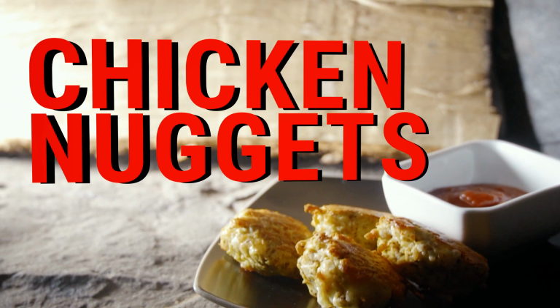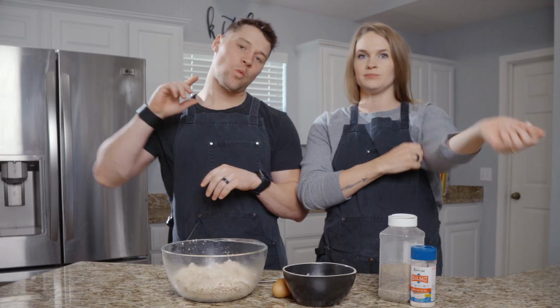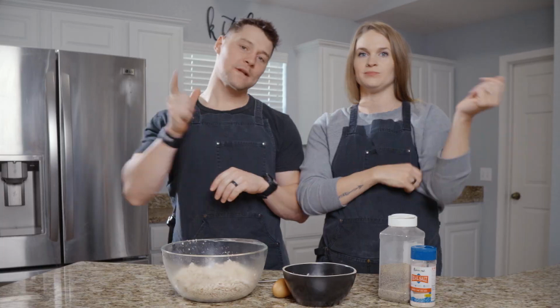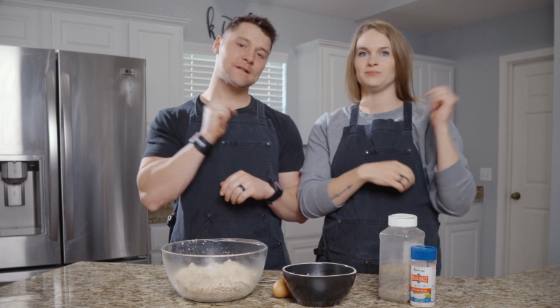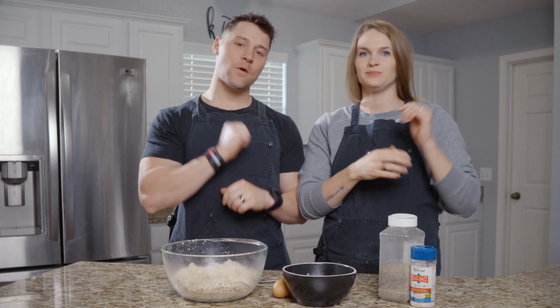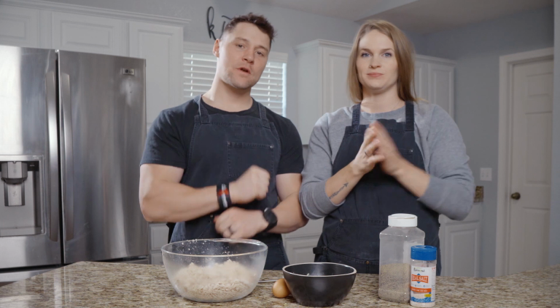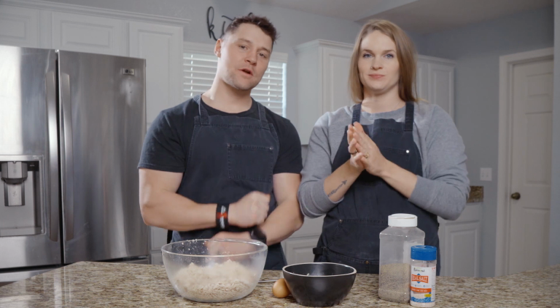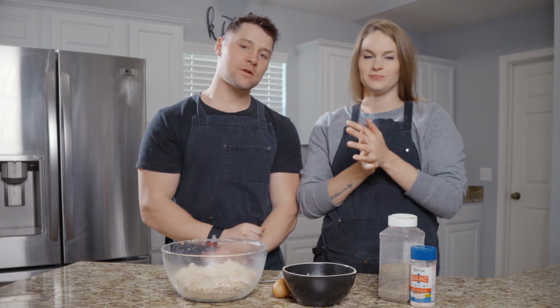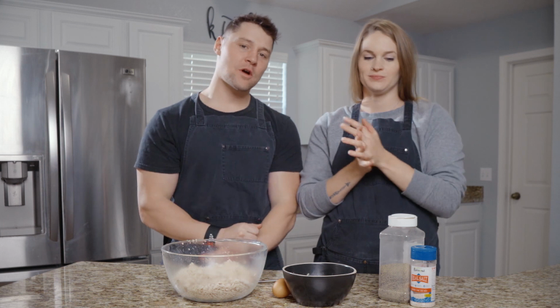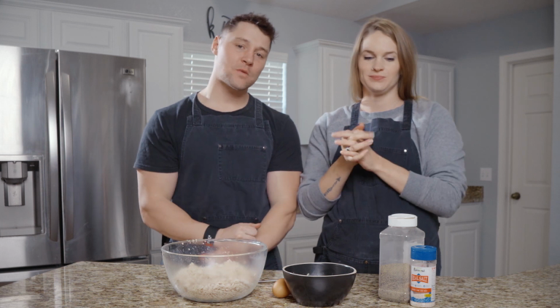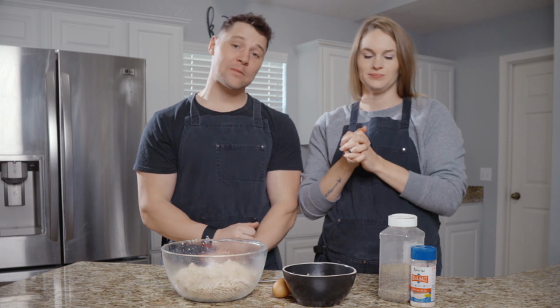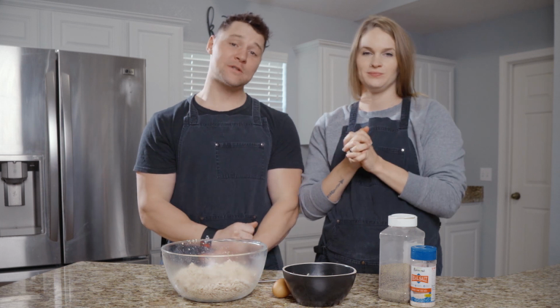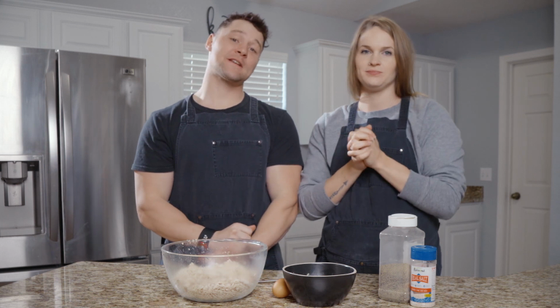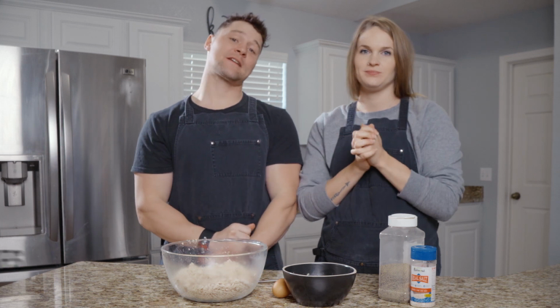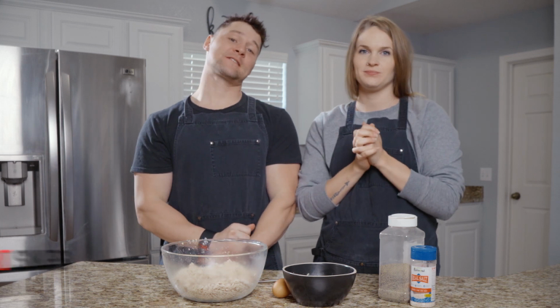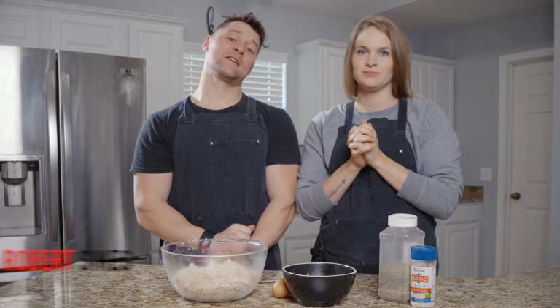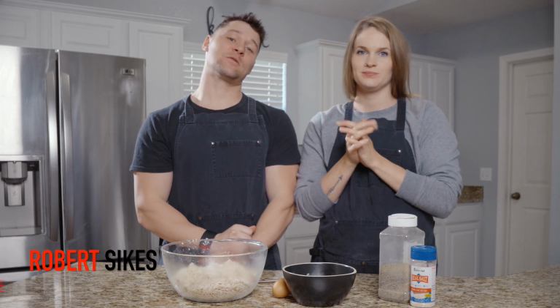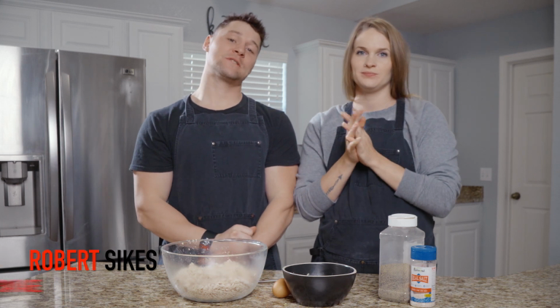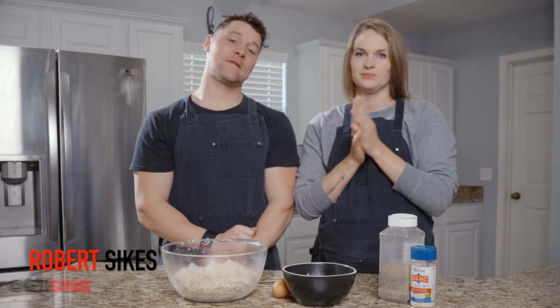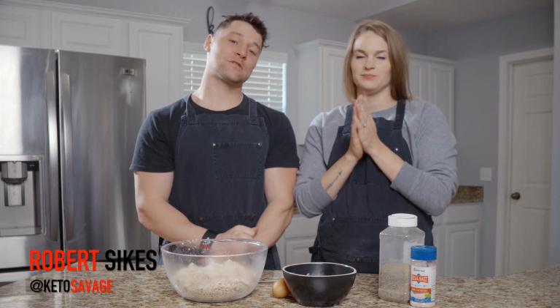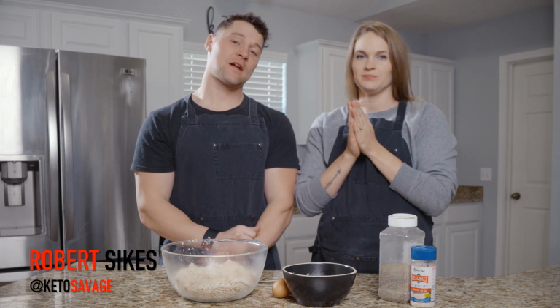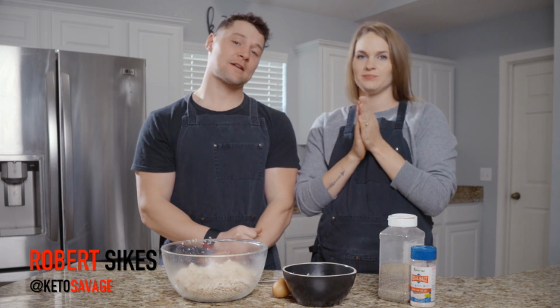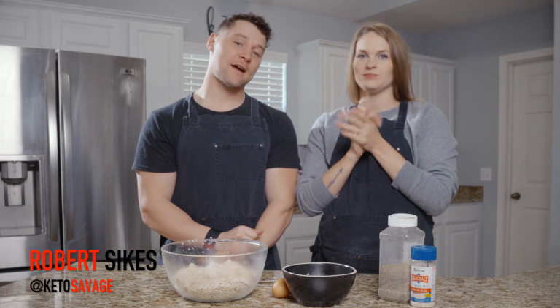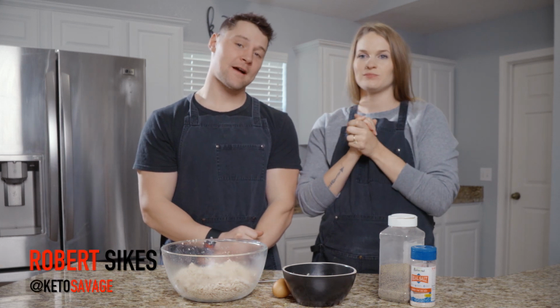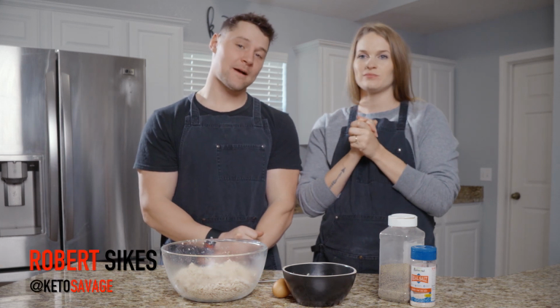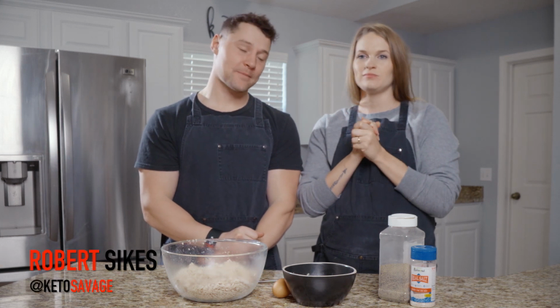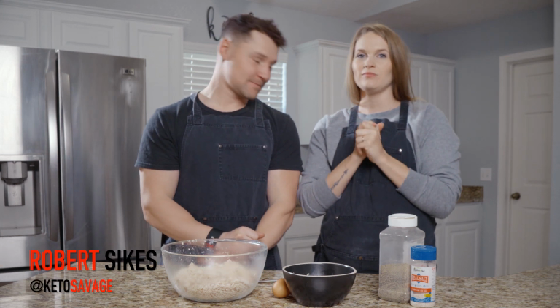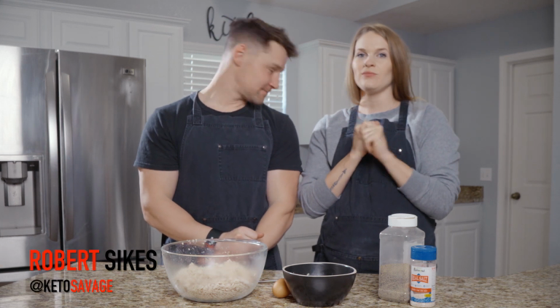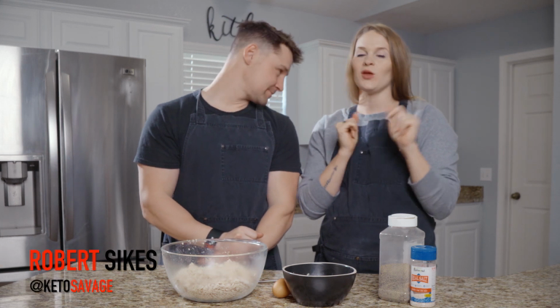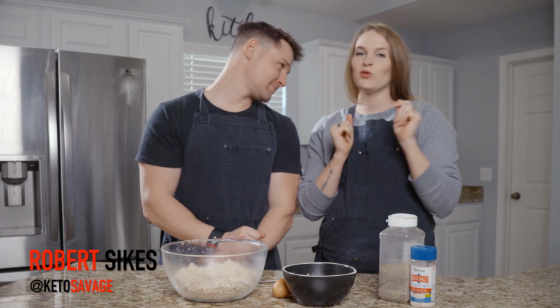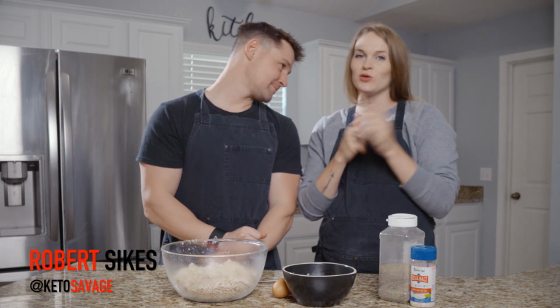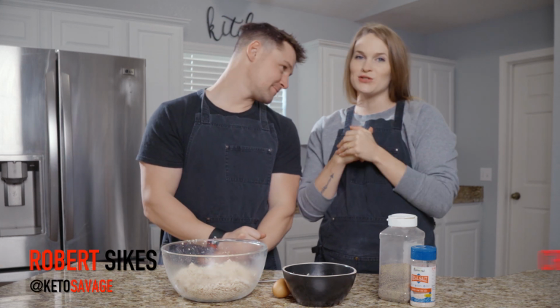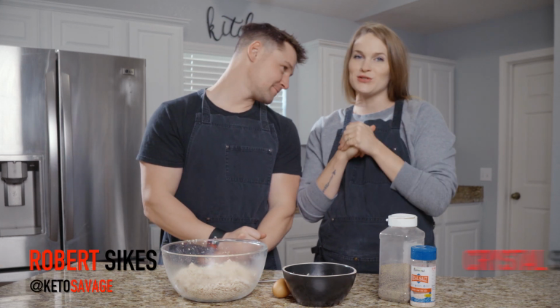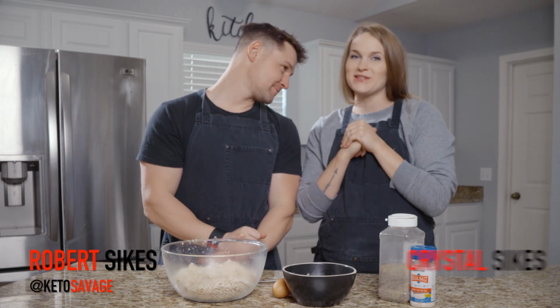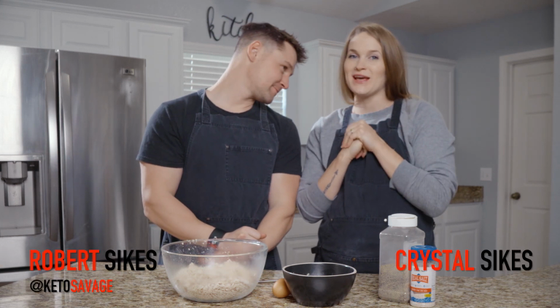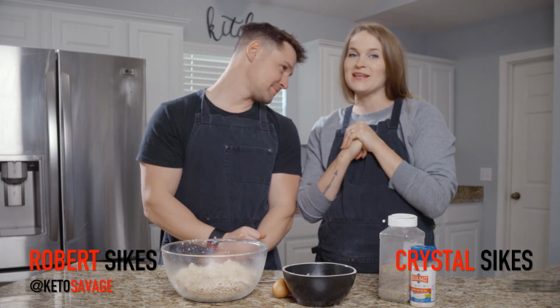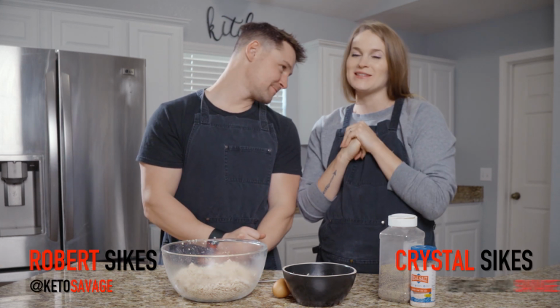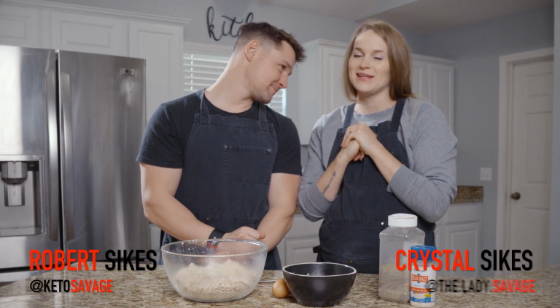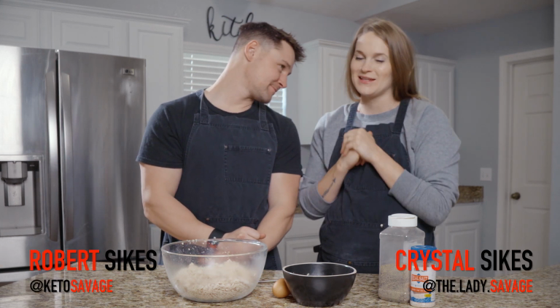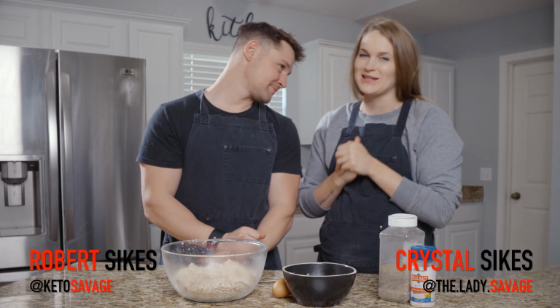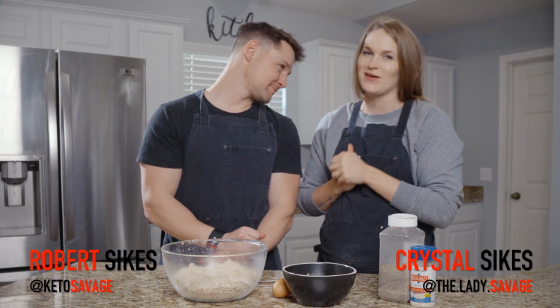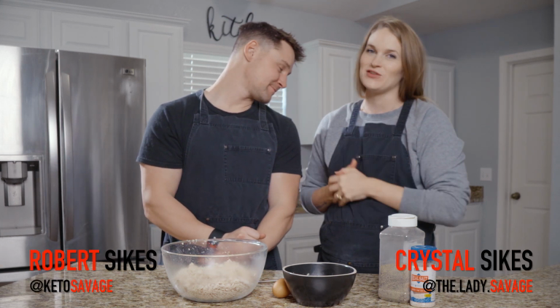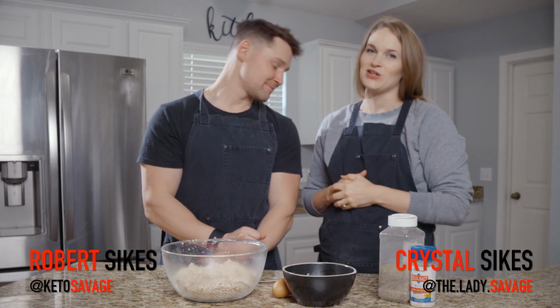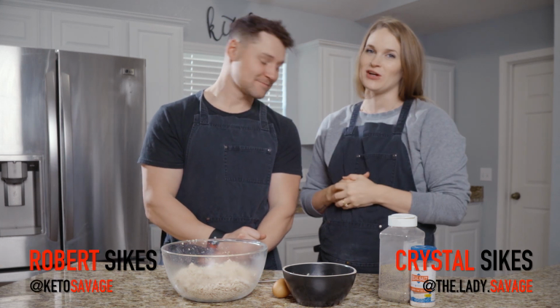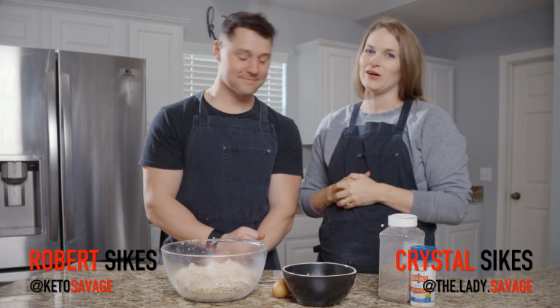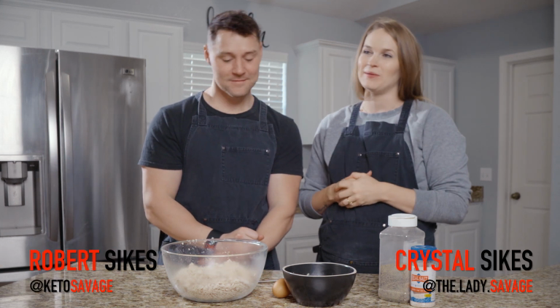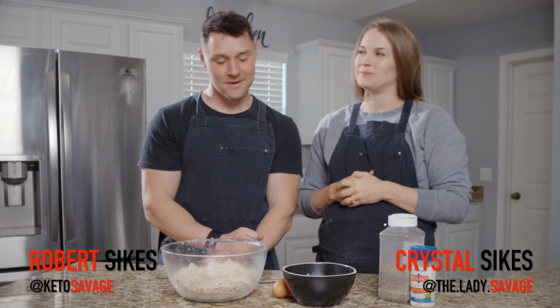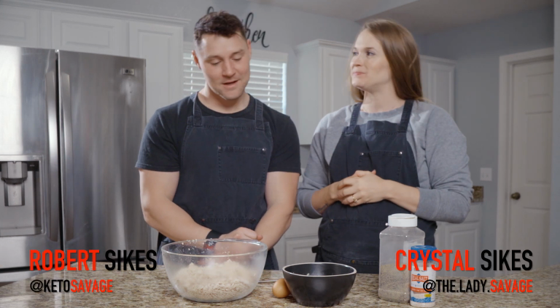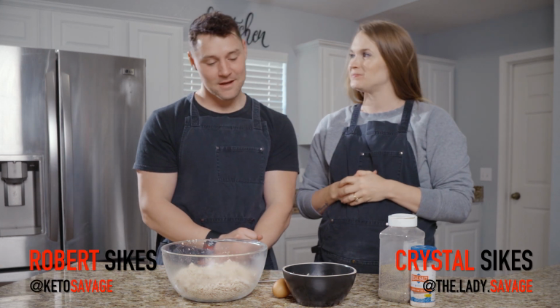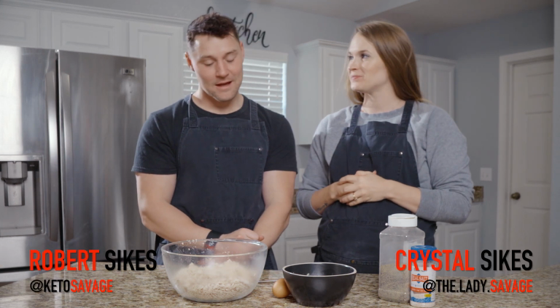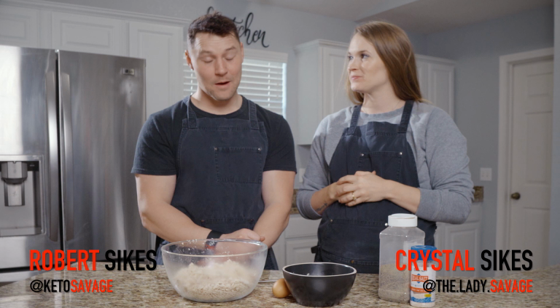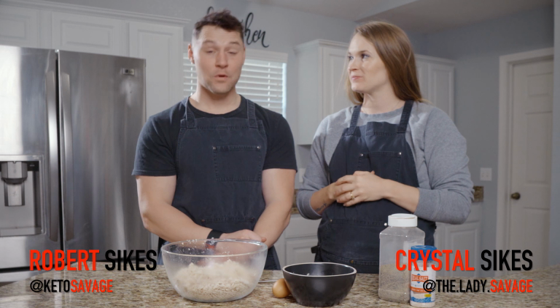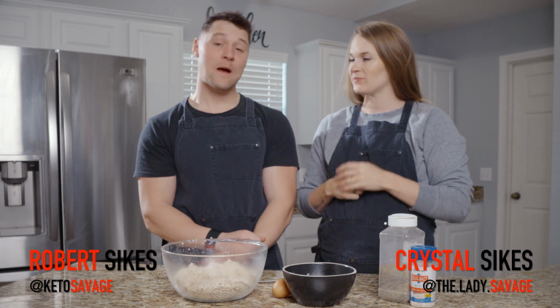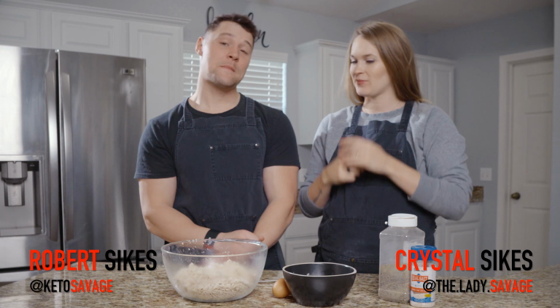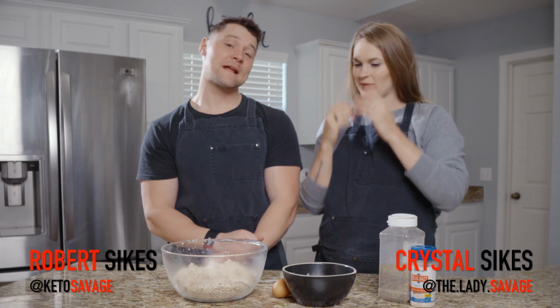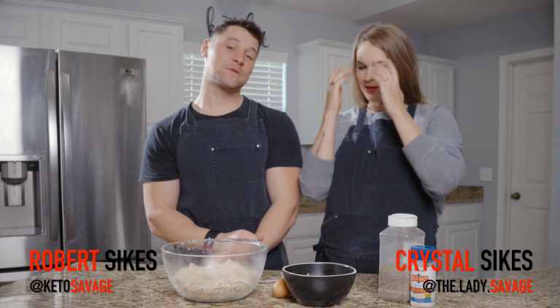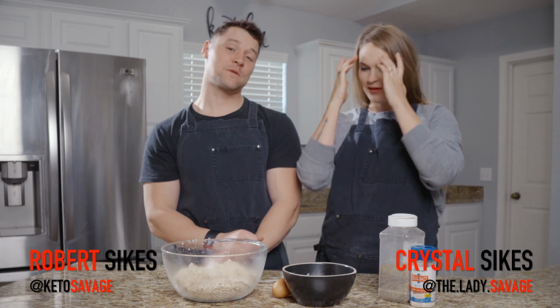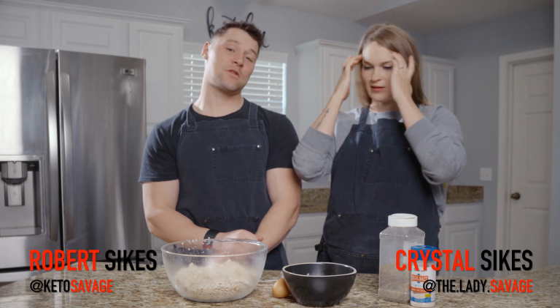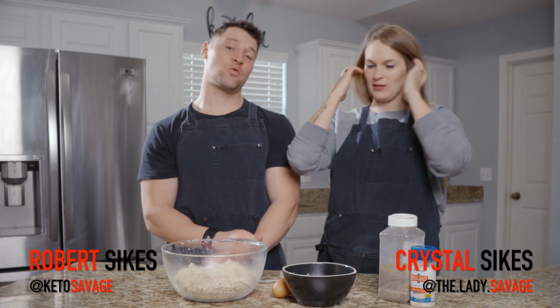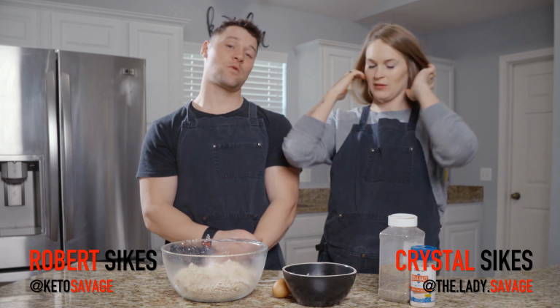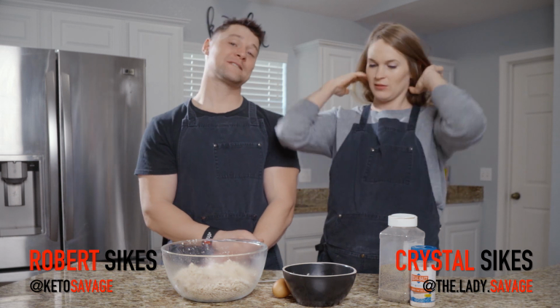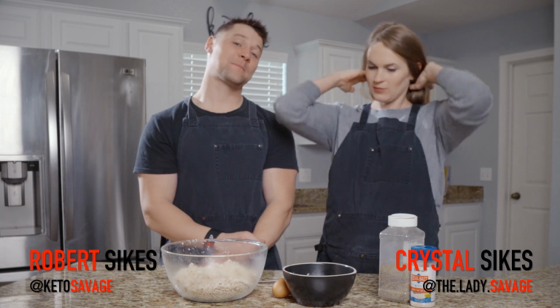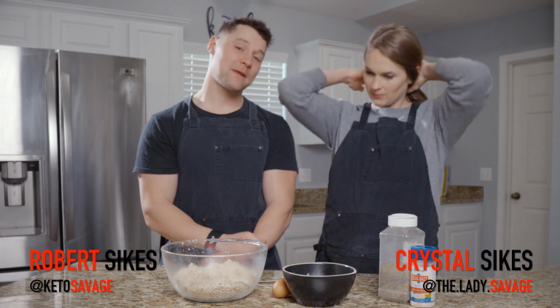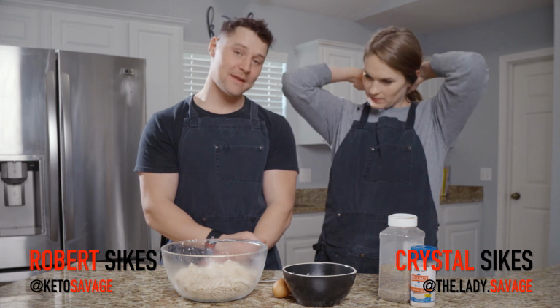What is going on y'all? Robert Sykes, KetoSavage.com. Crystal Sykes, LadySavage.com. And we're coming at you with another recipe.